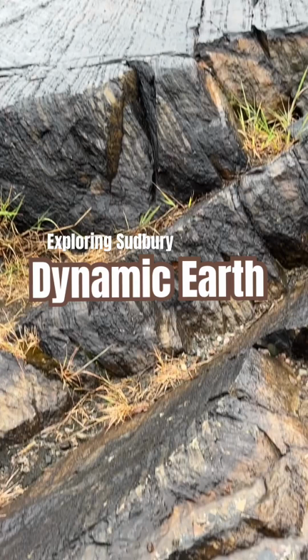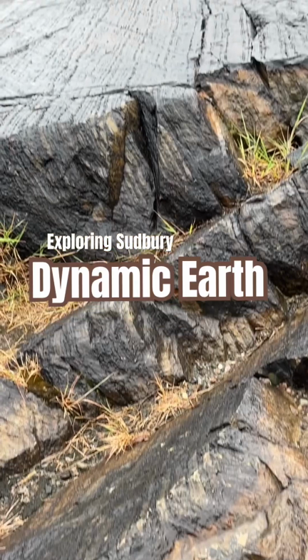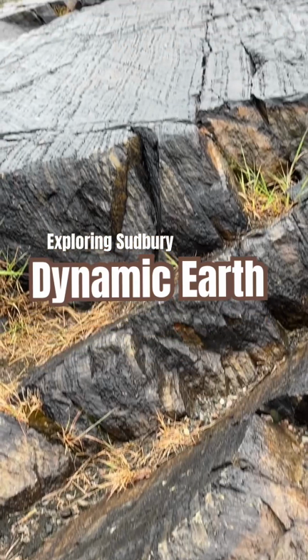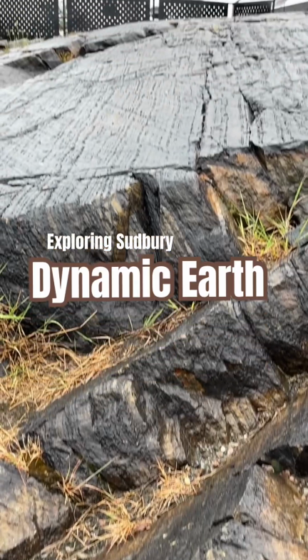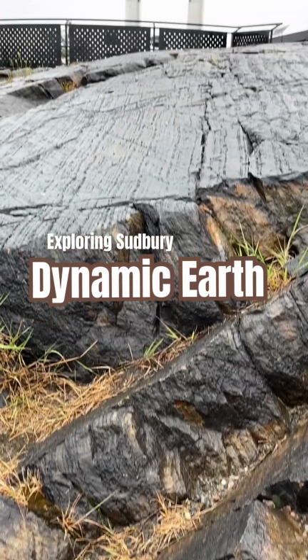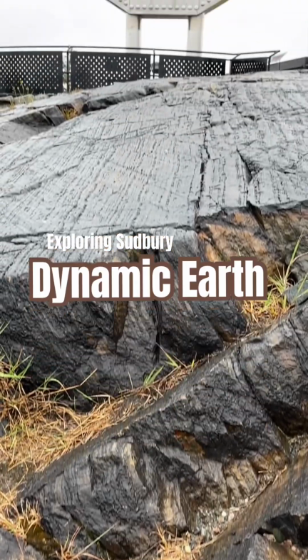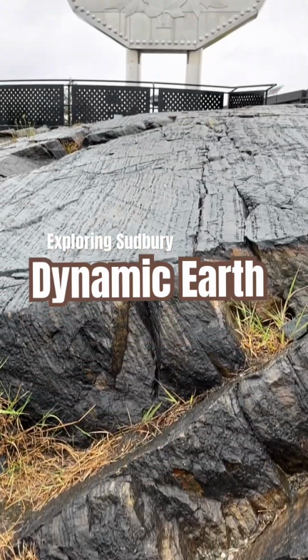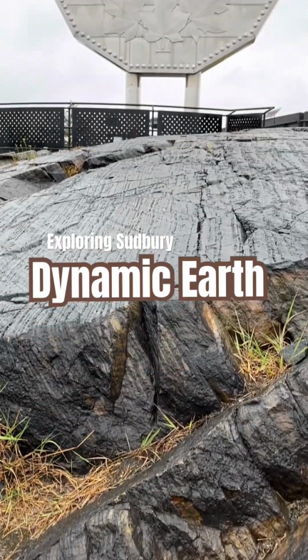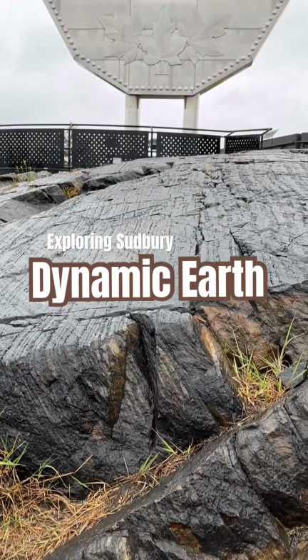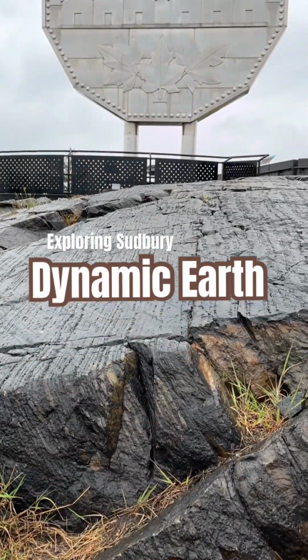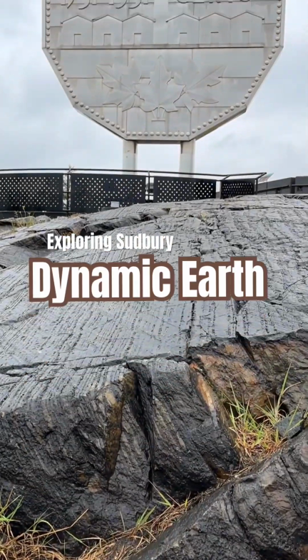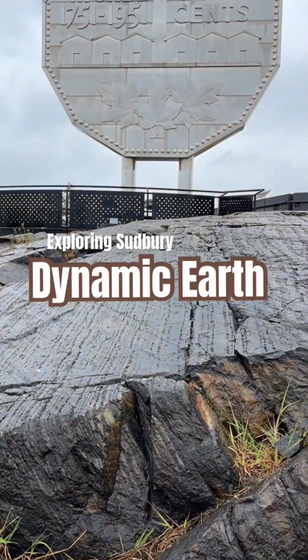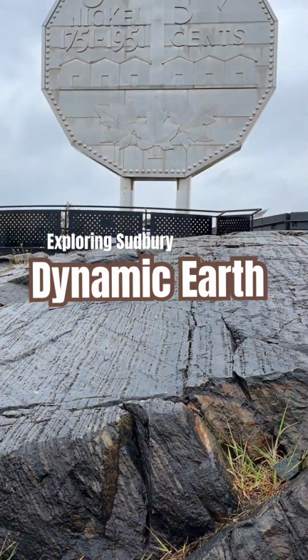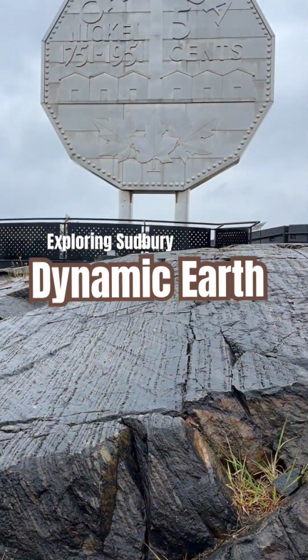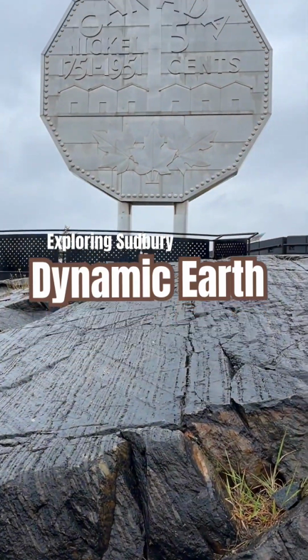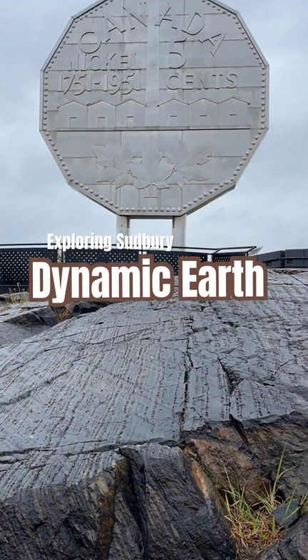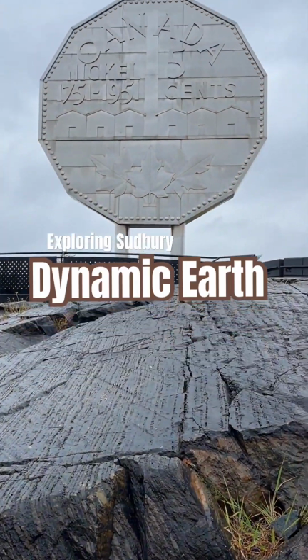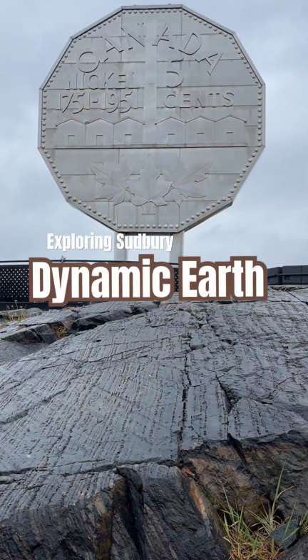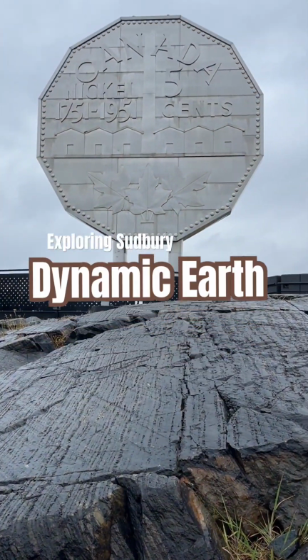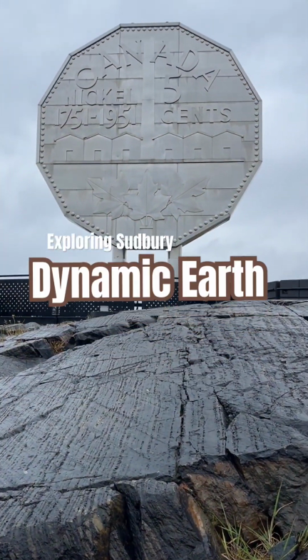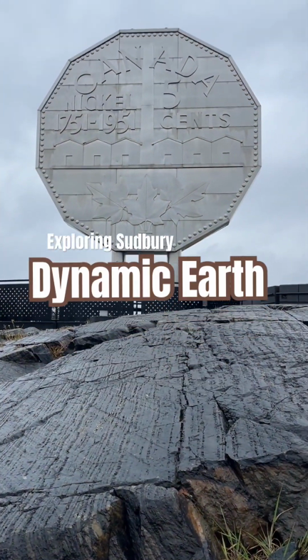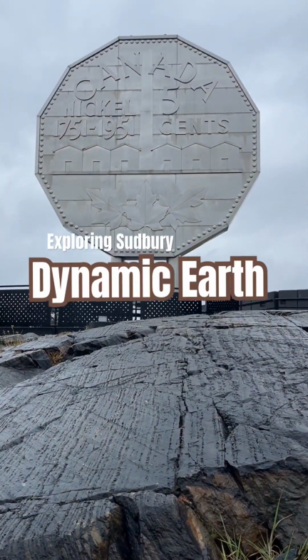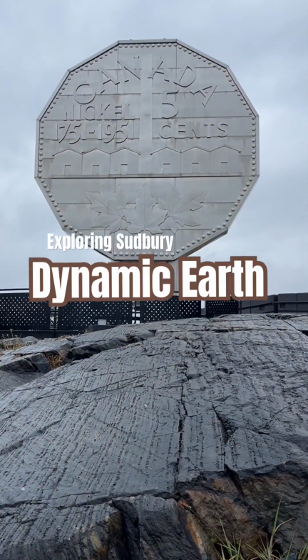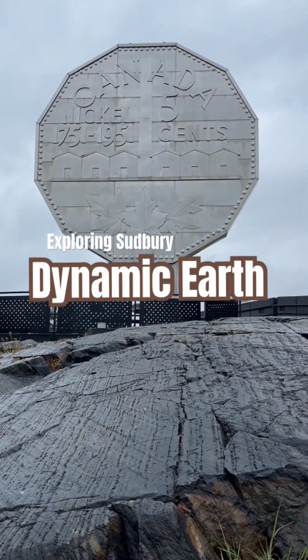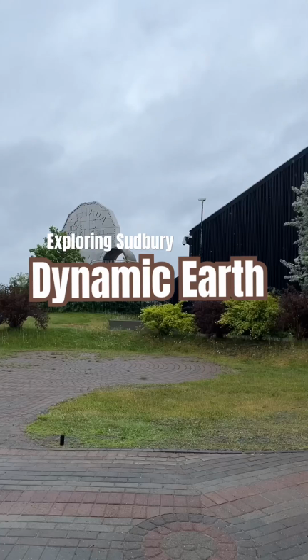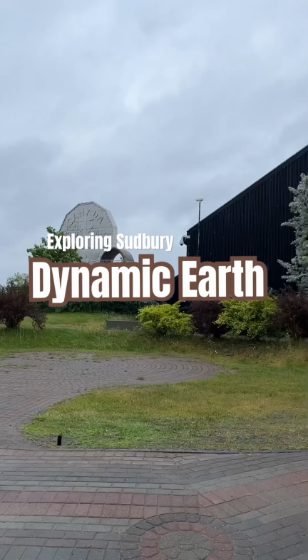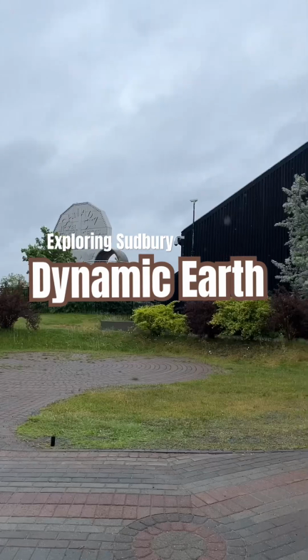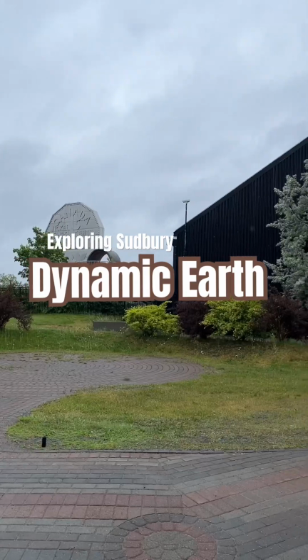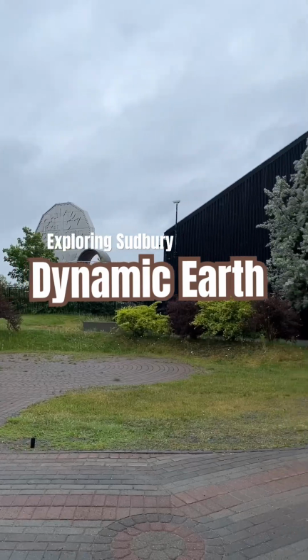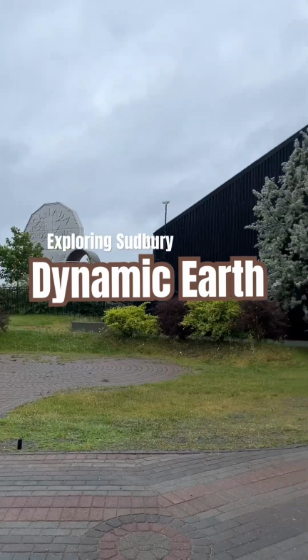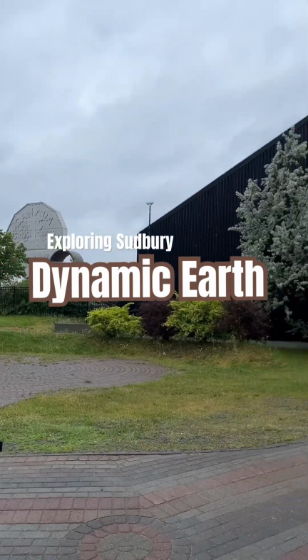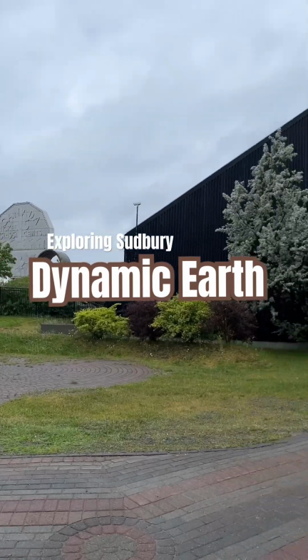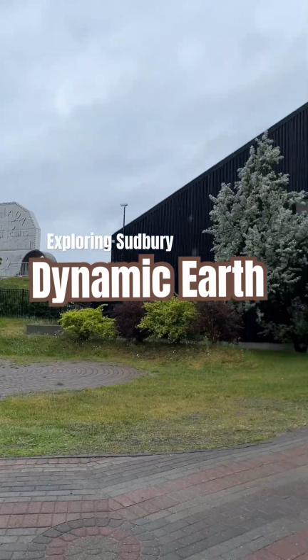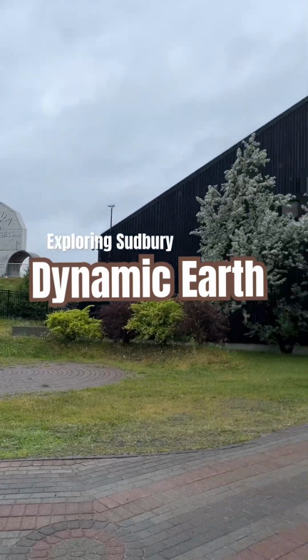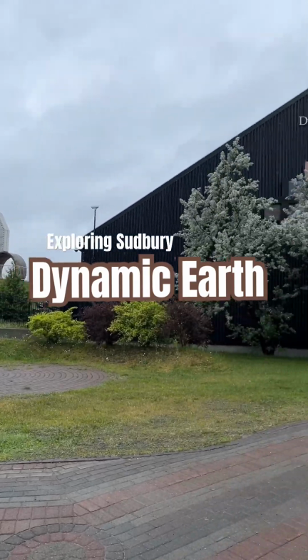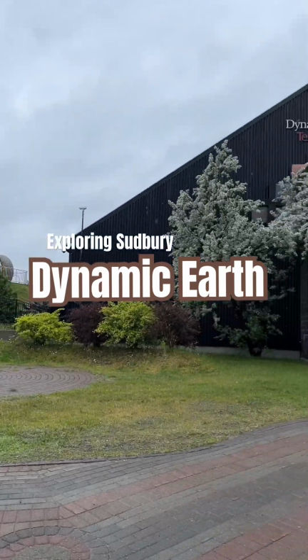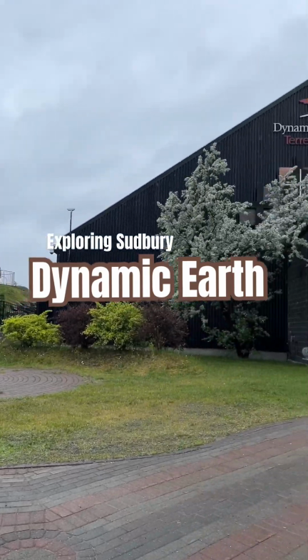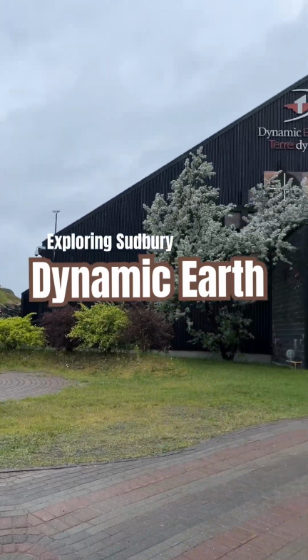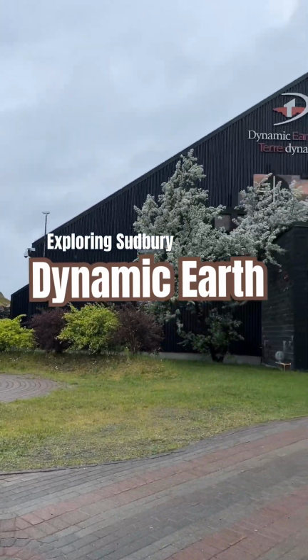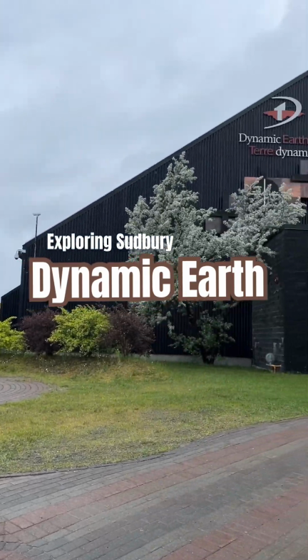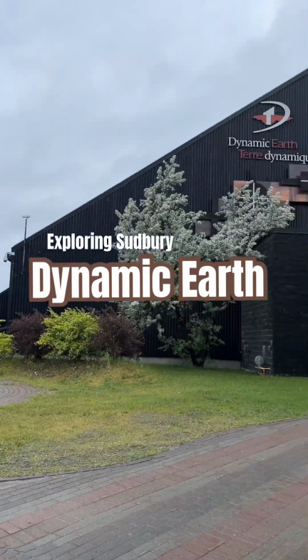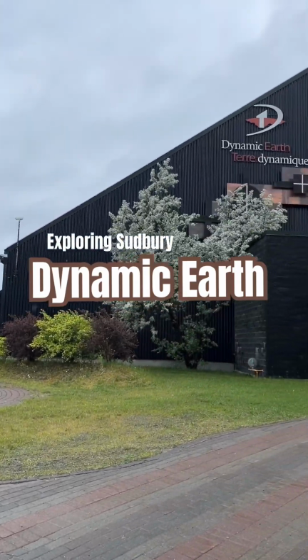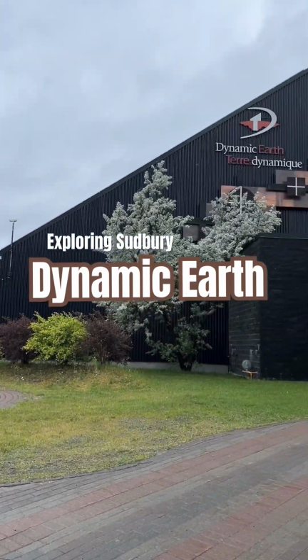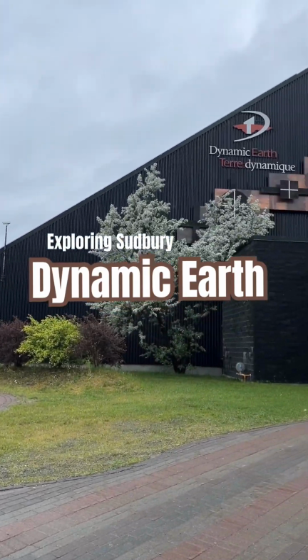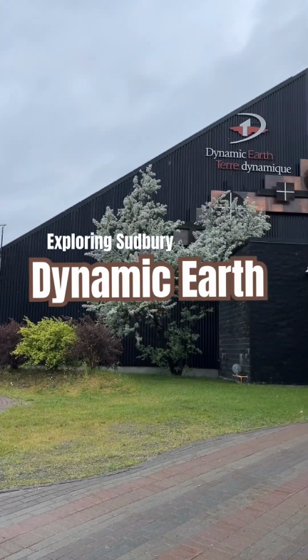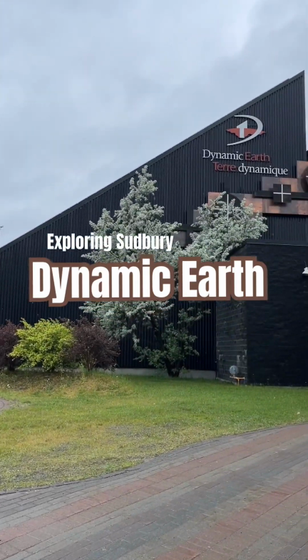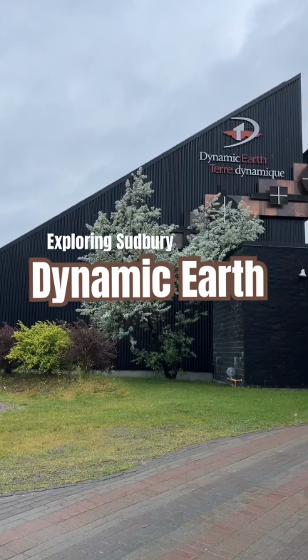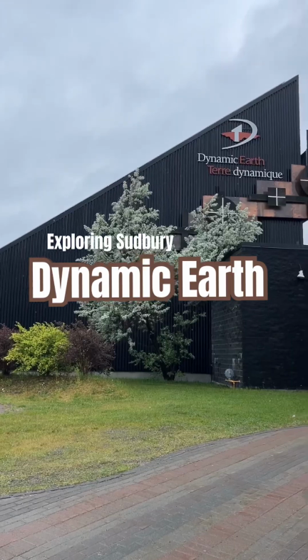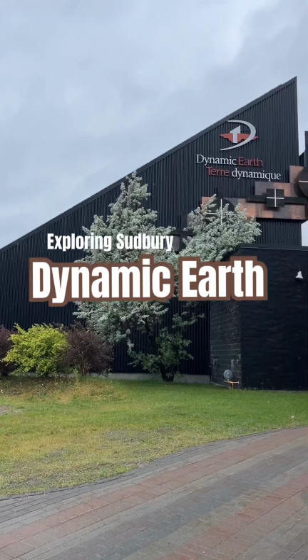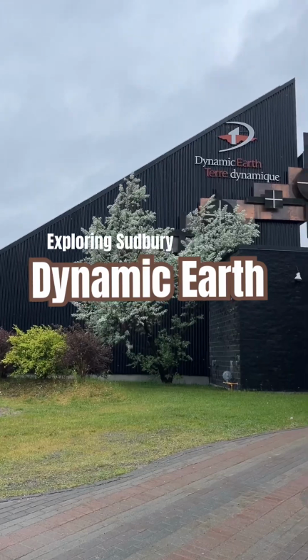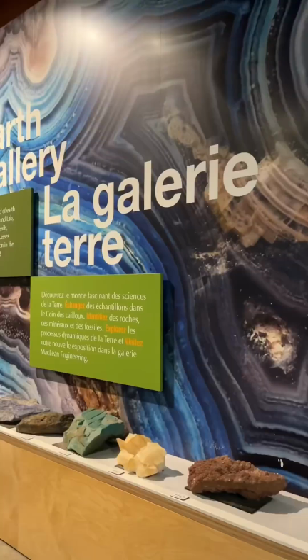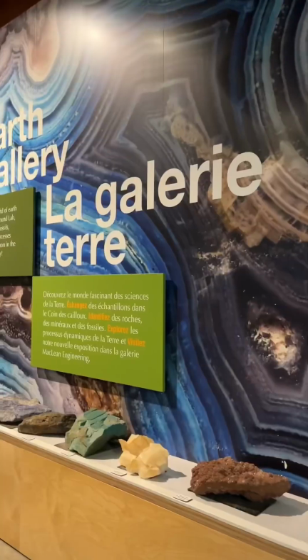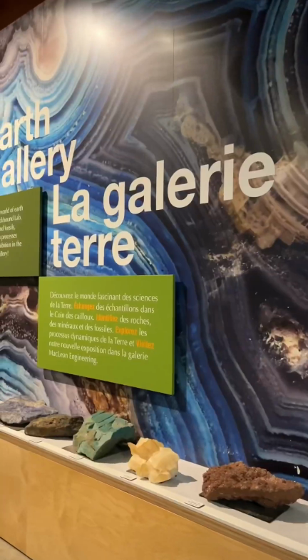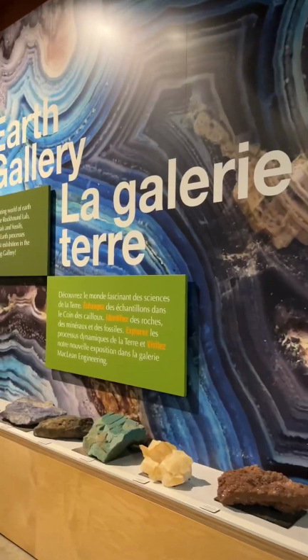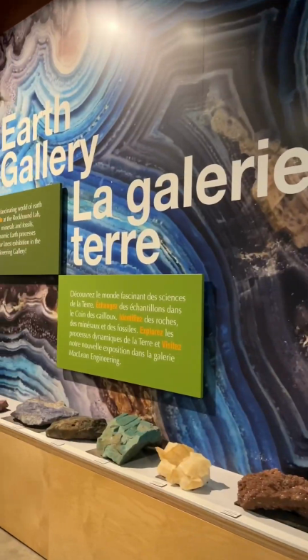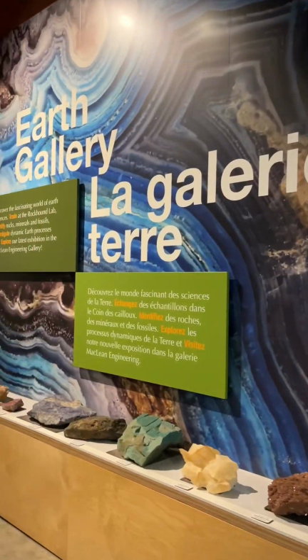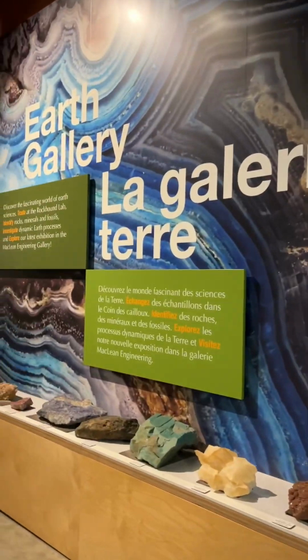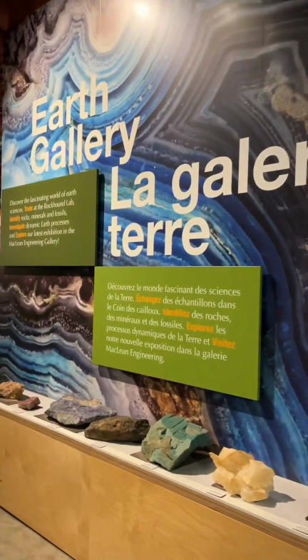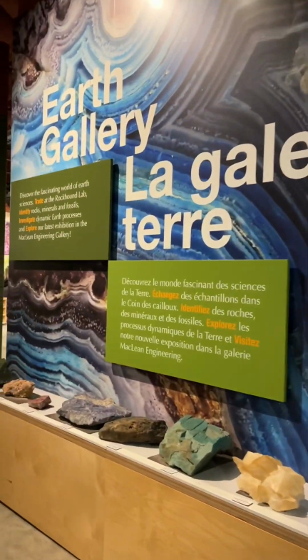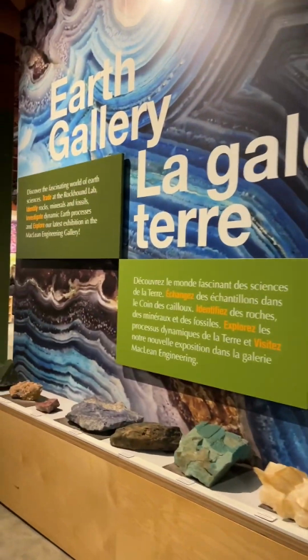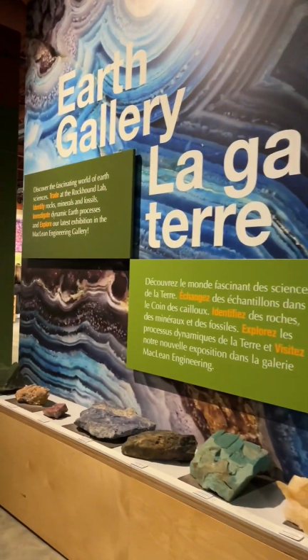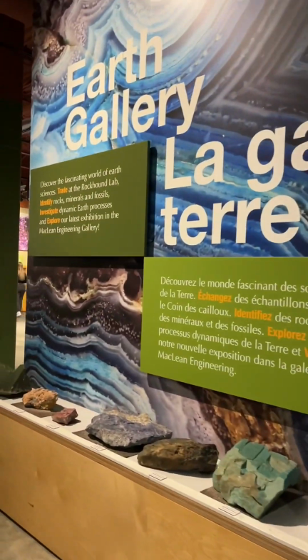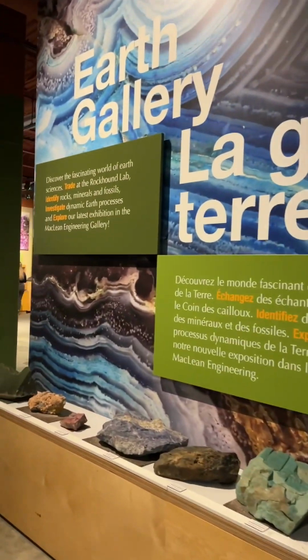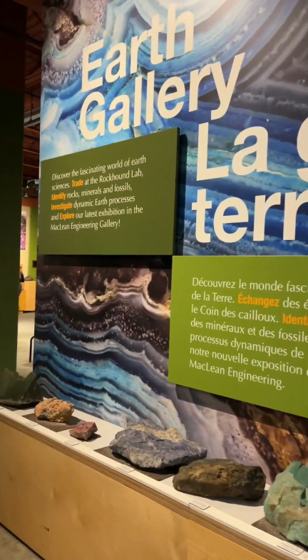Just beneath Sudbury's iconic Big Nickel lies Dynamic Earth, an attraction that lets you experience the mines that are such an important industry to this region.